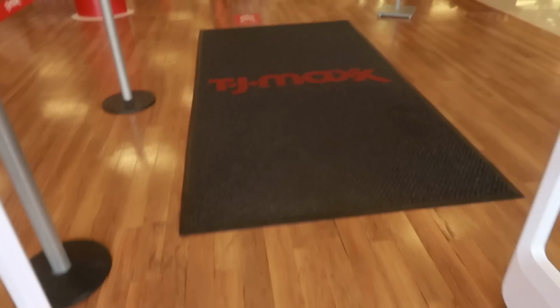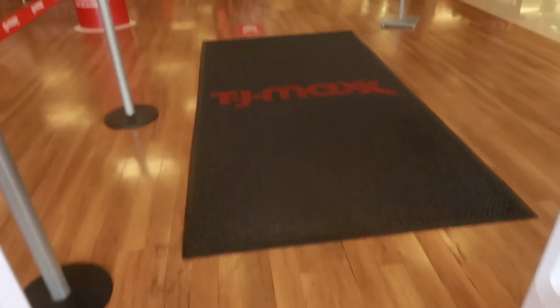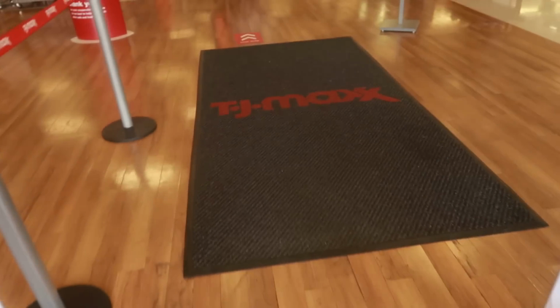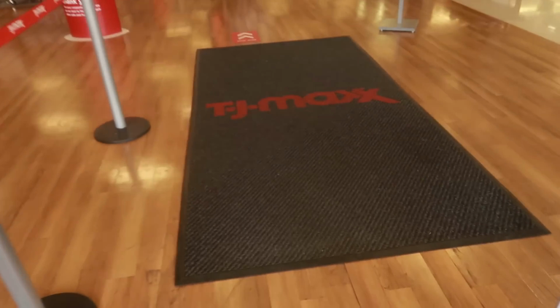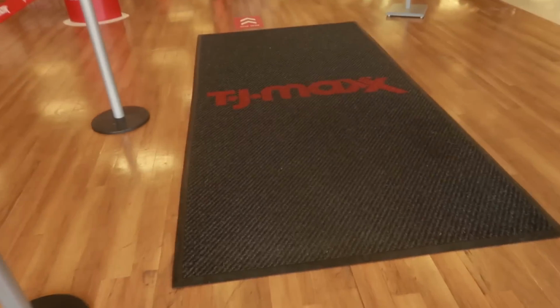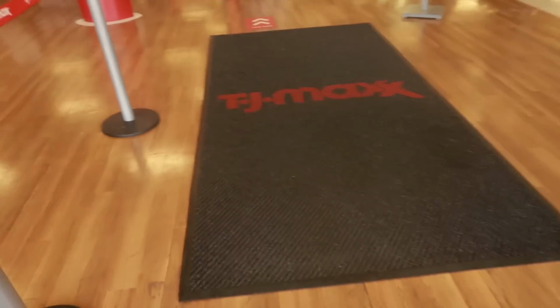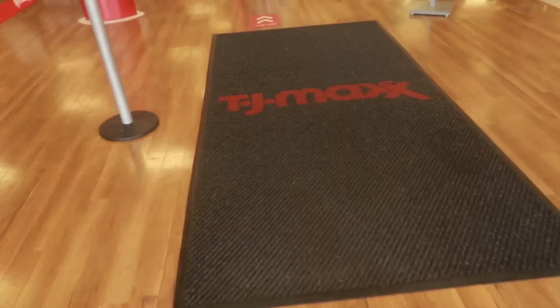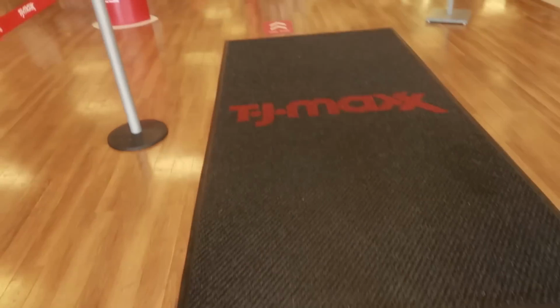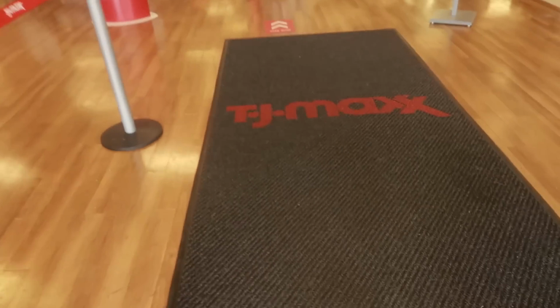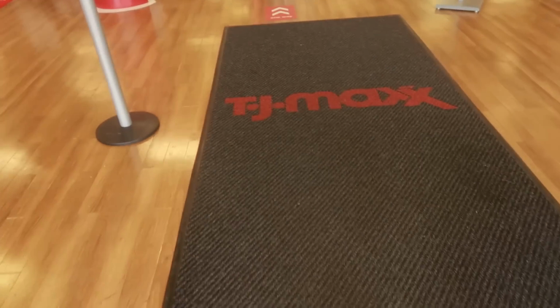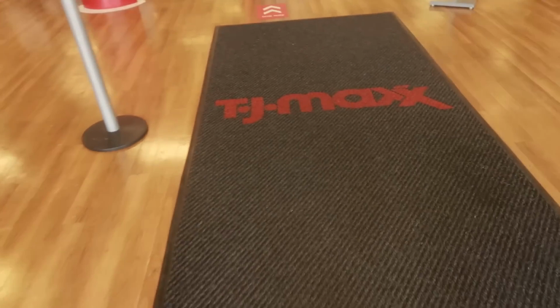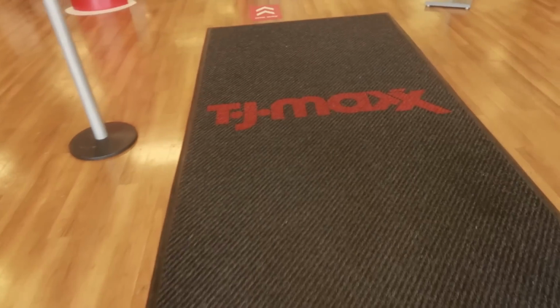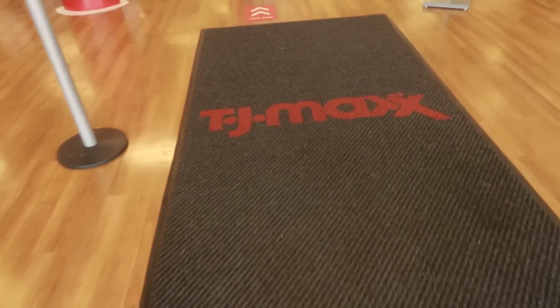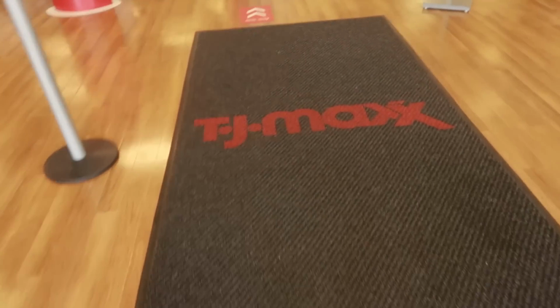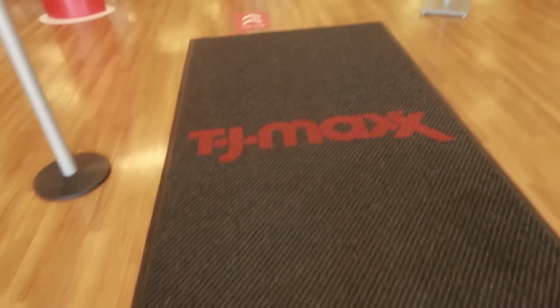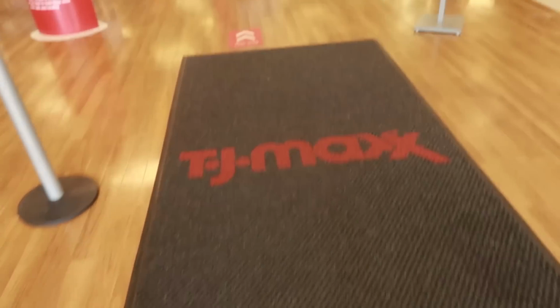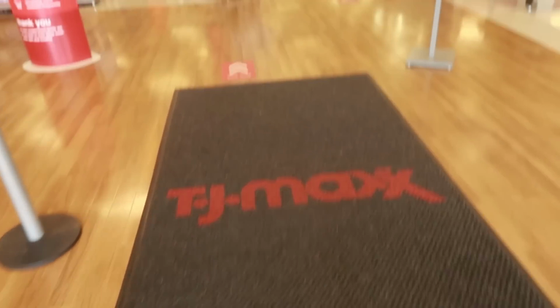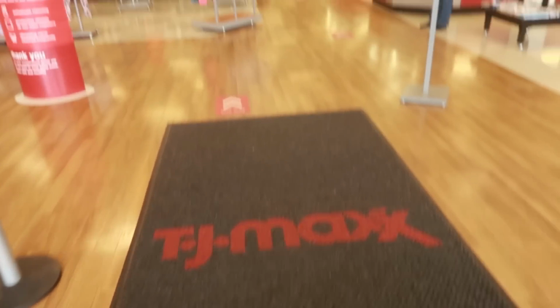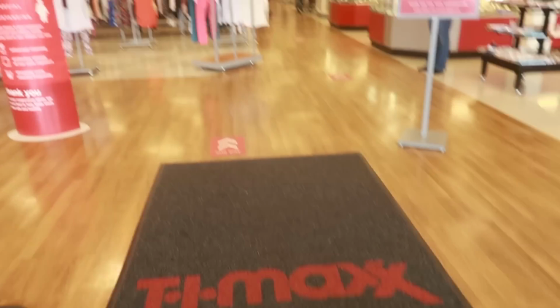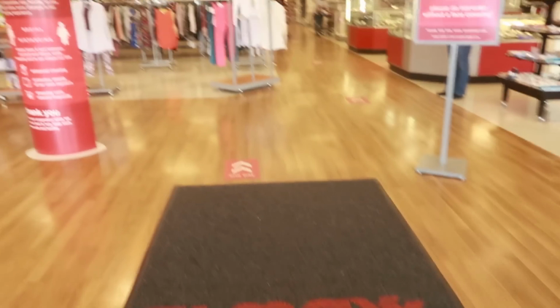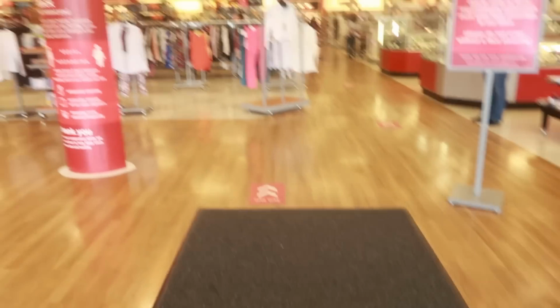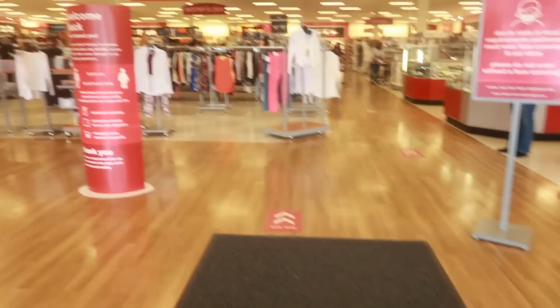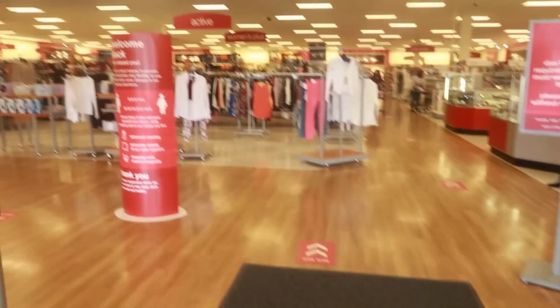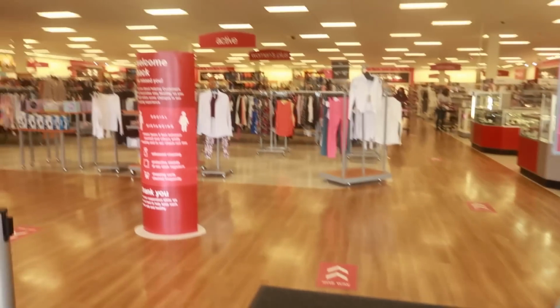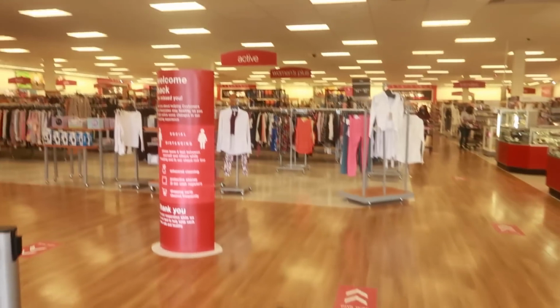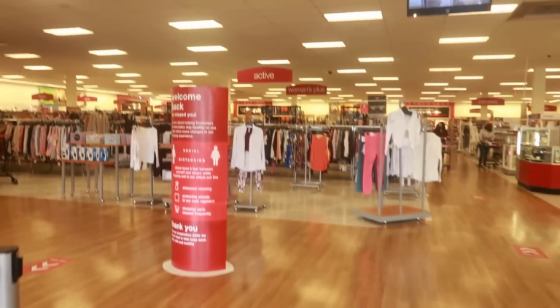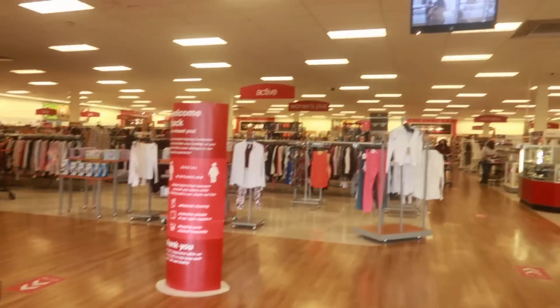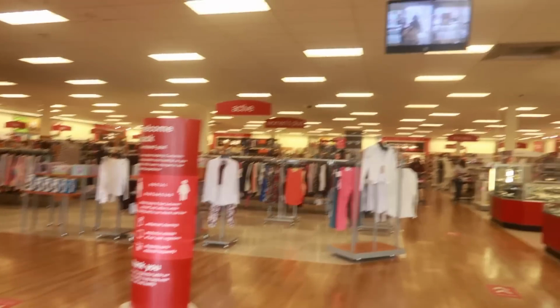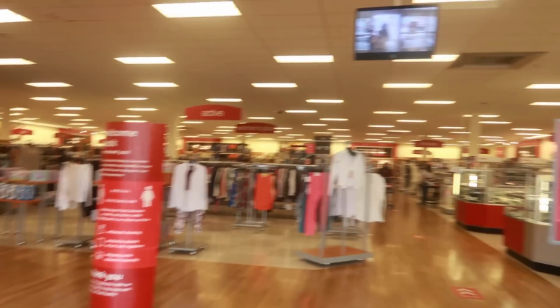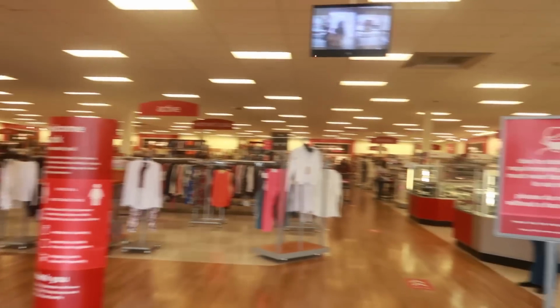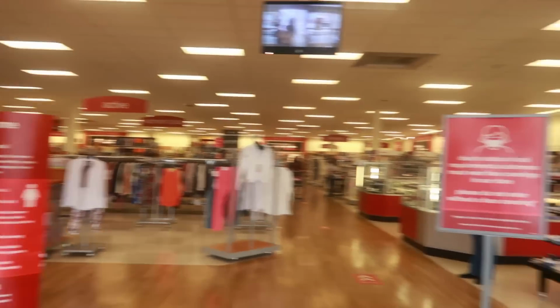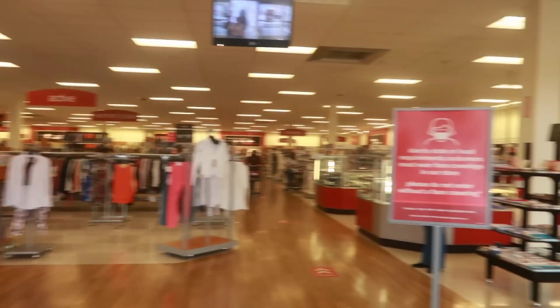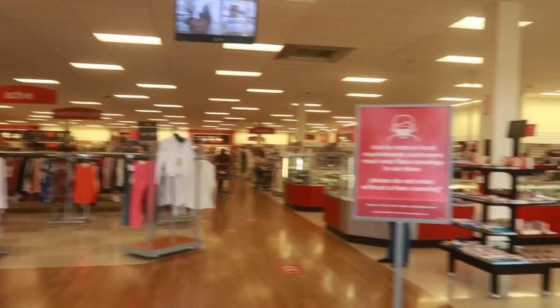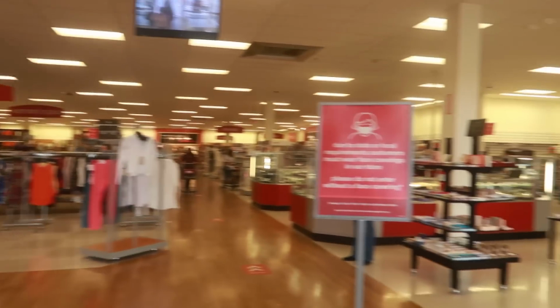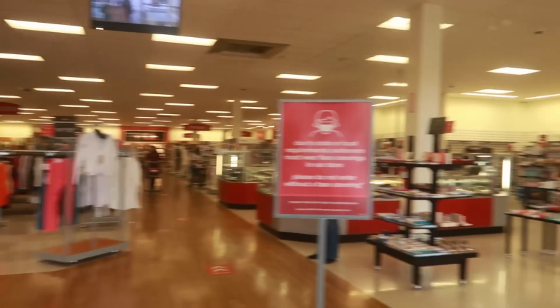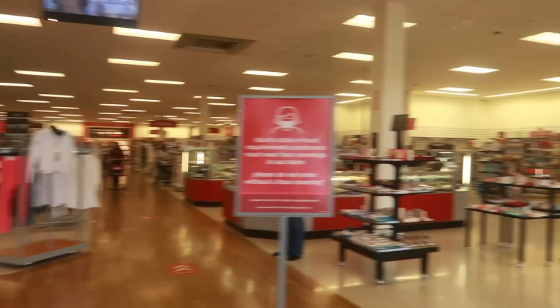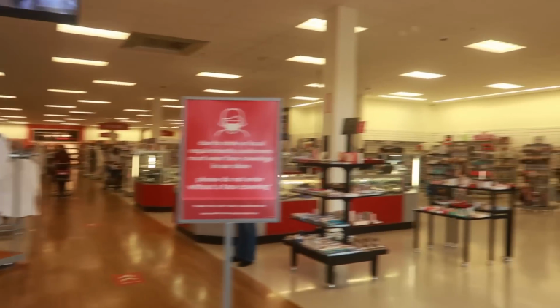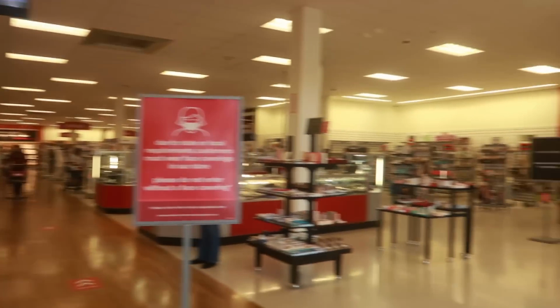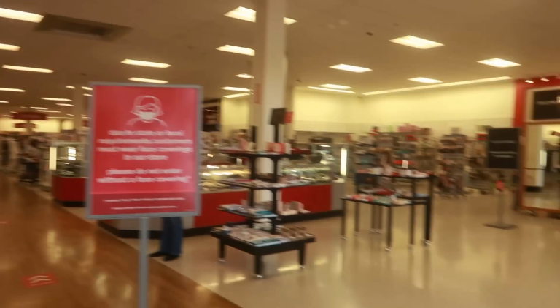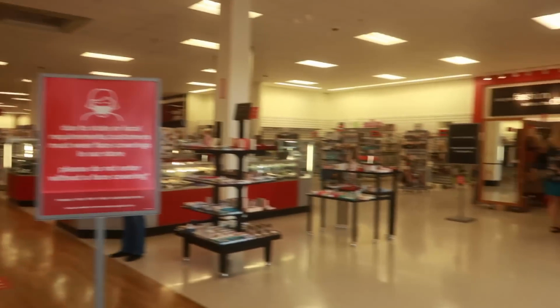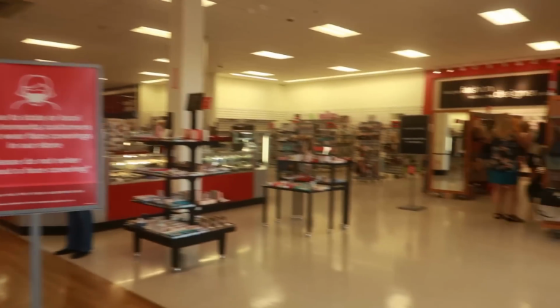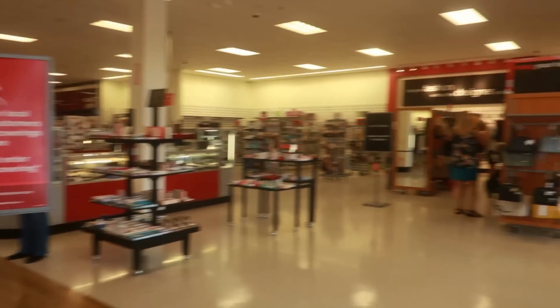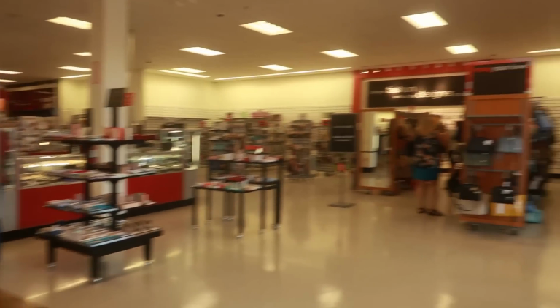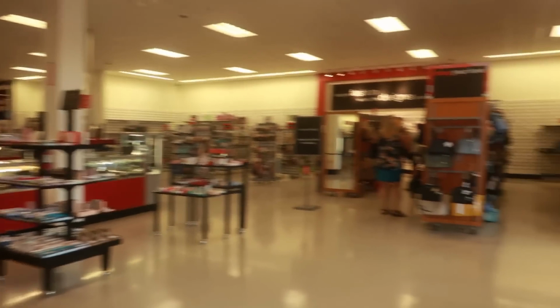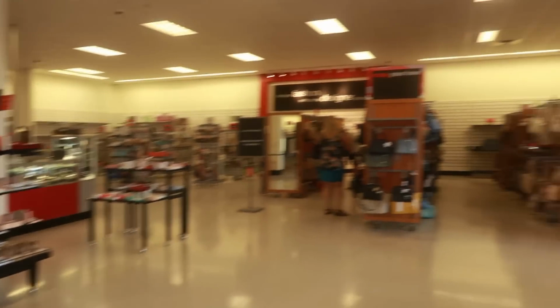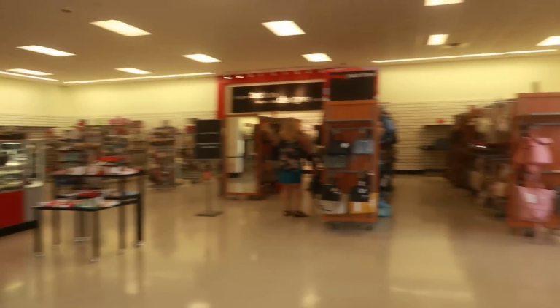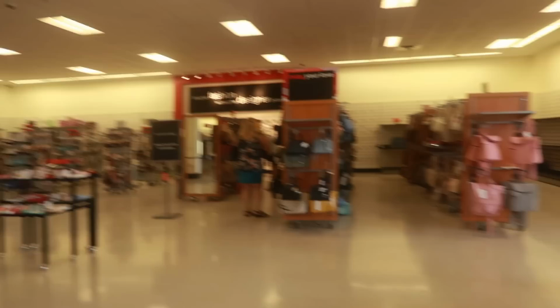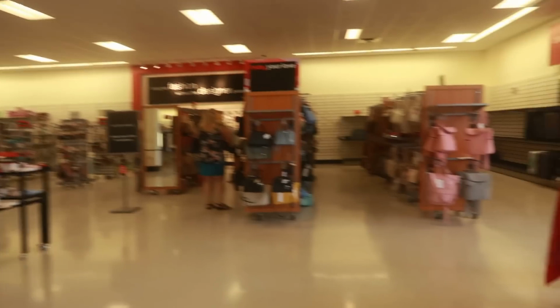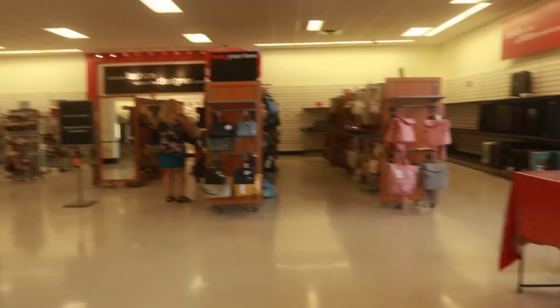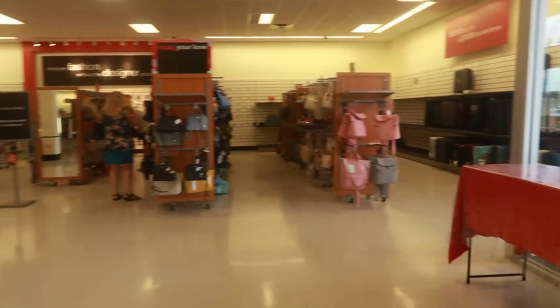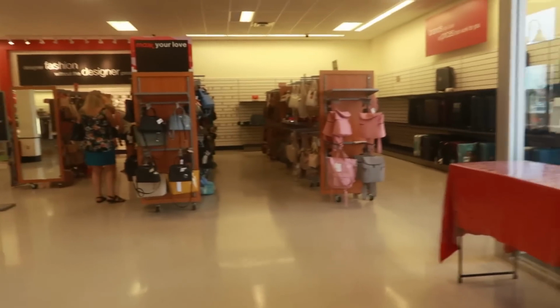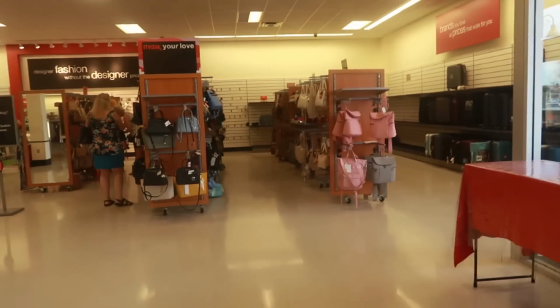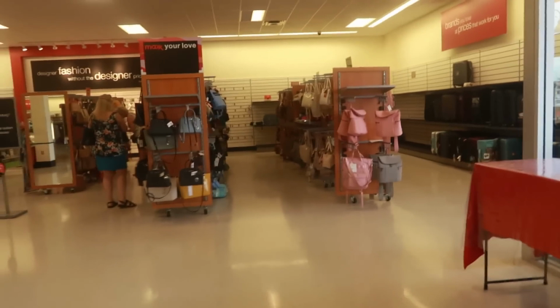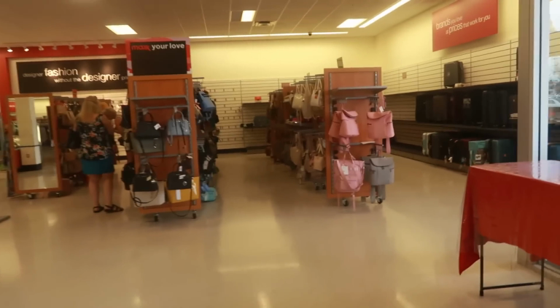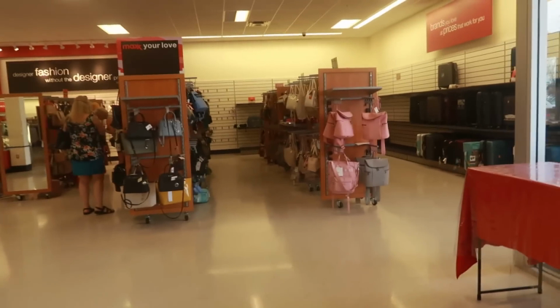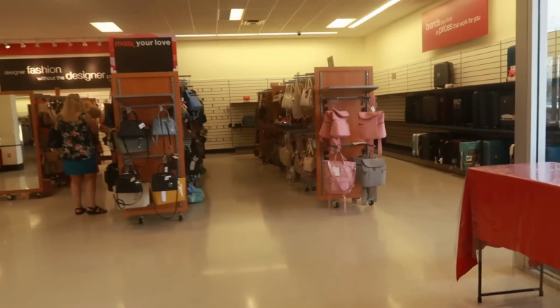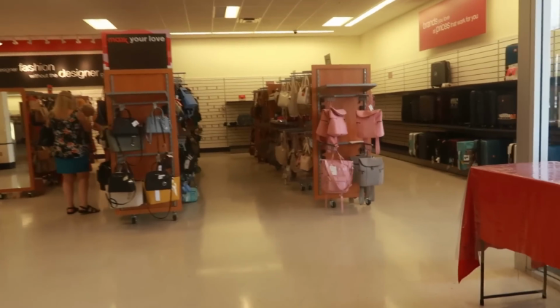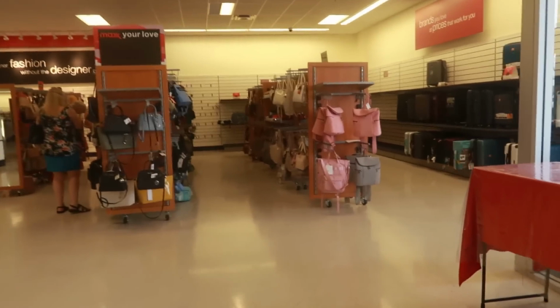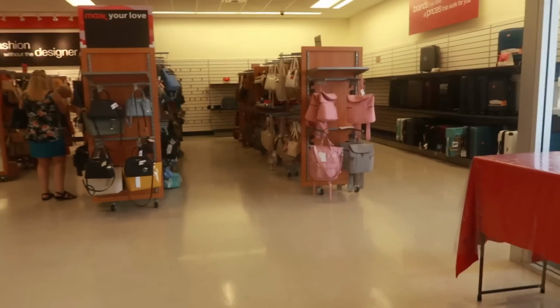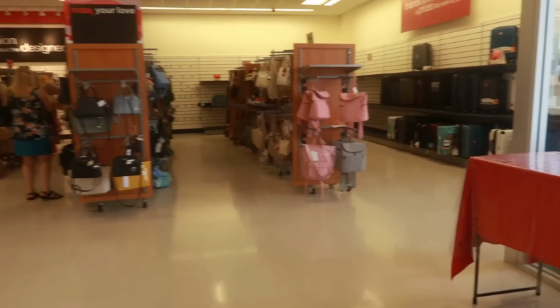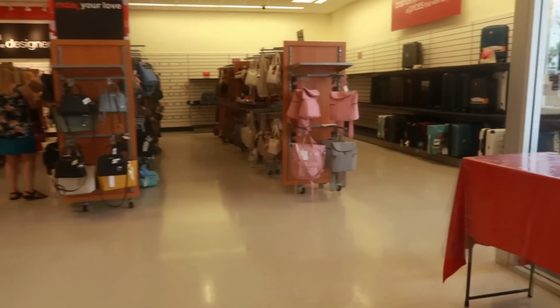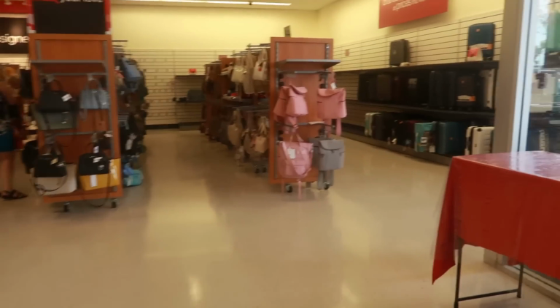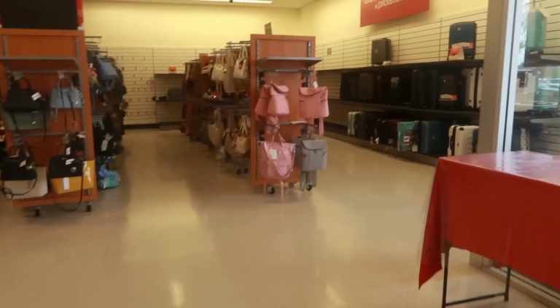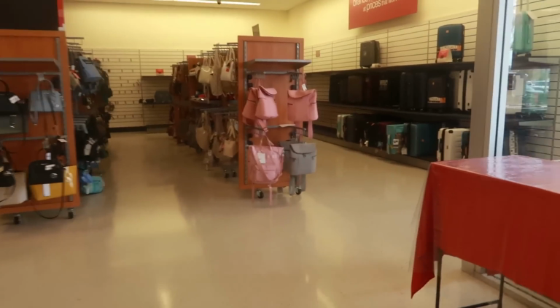Hey my pretties, welcome back. I just walked inside of TJ Maxx and we're going to start over here with the purses.